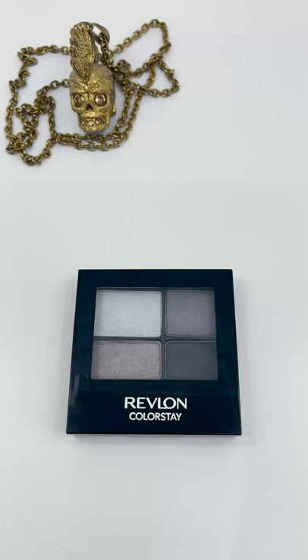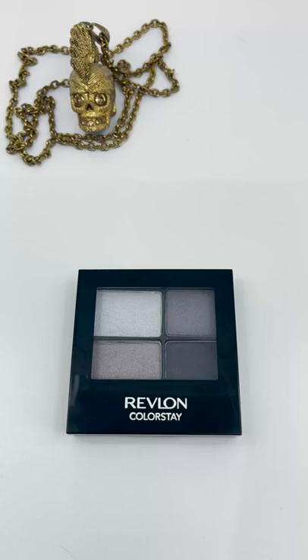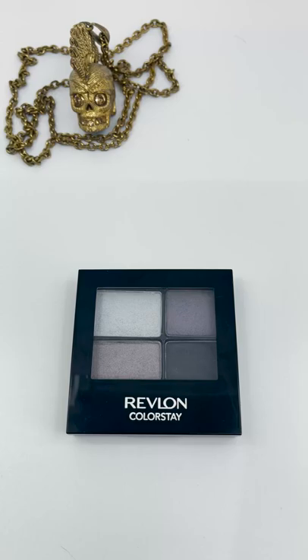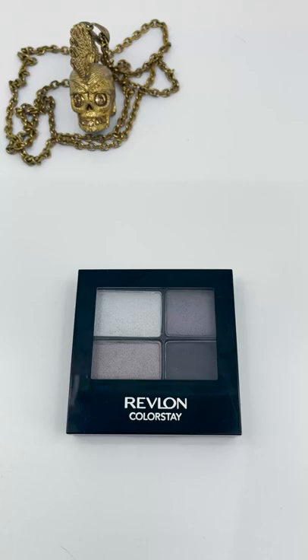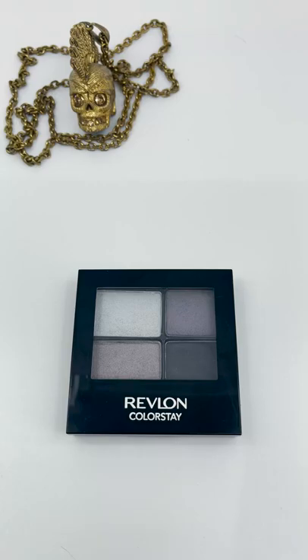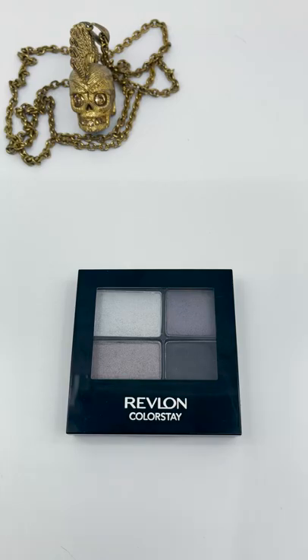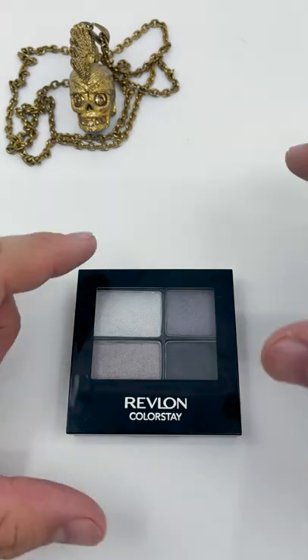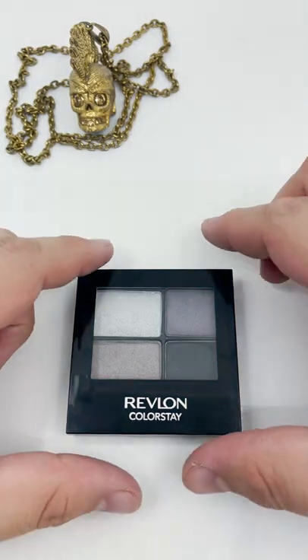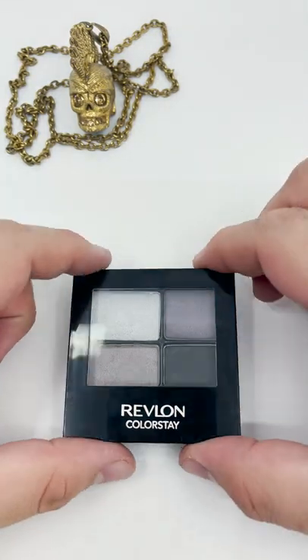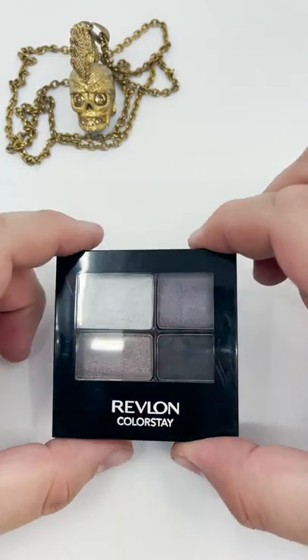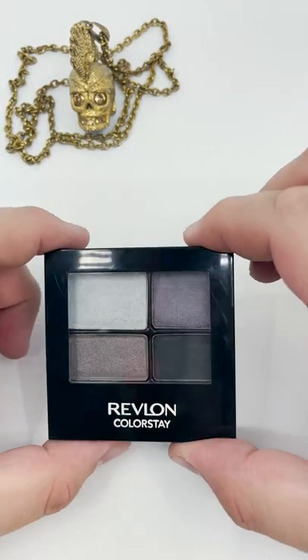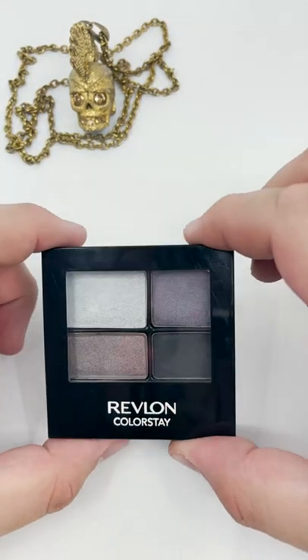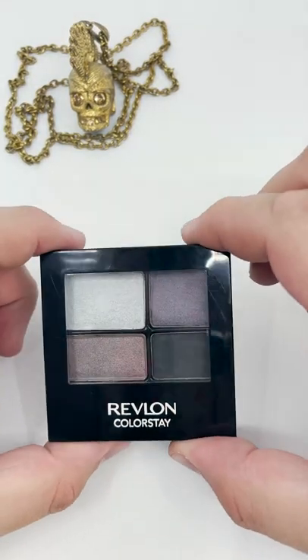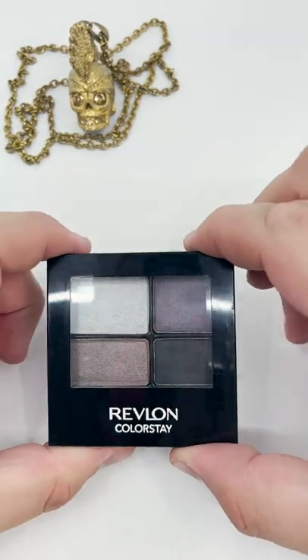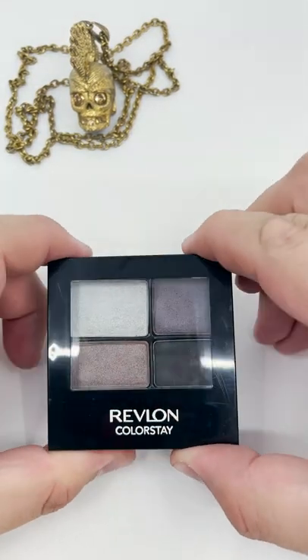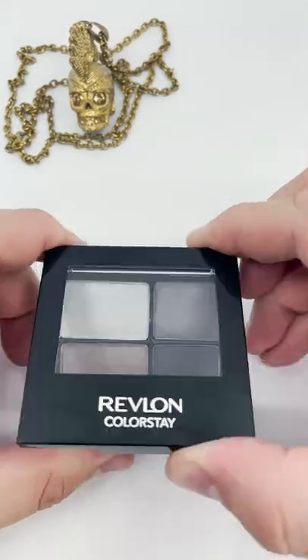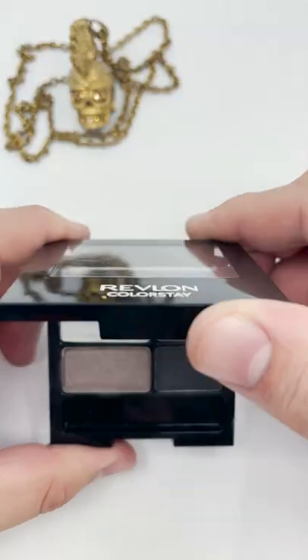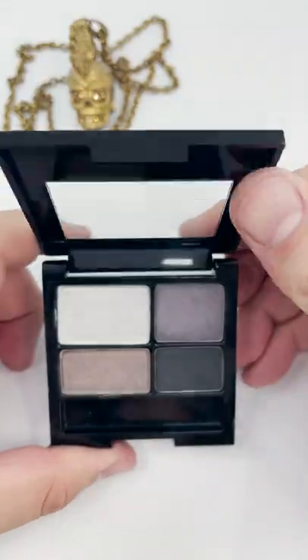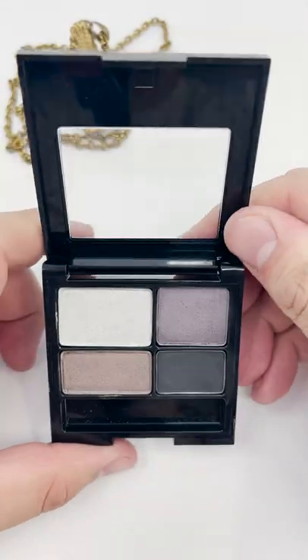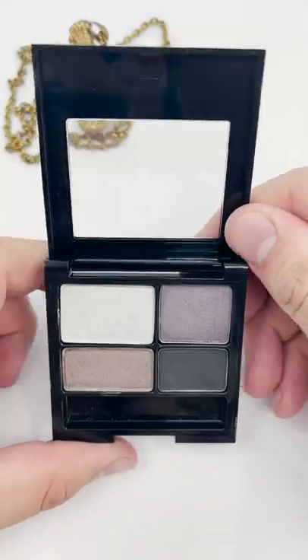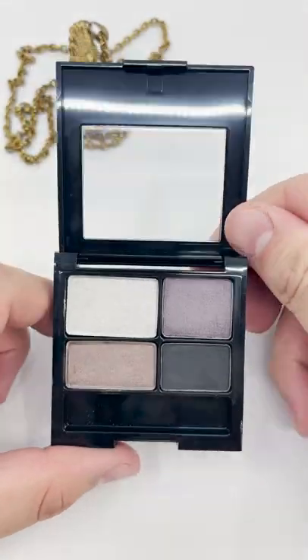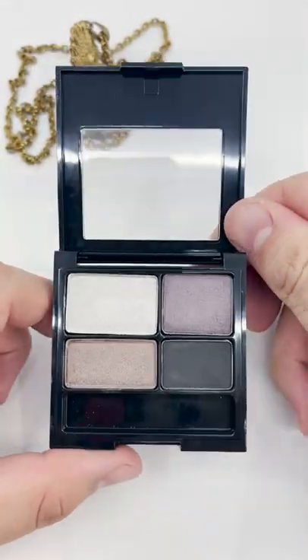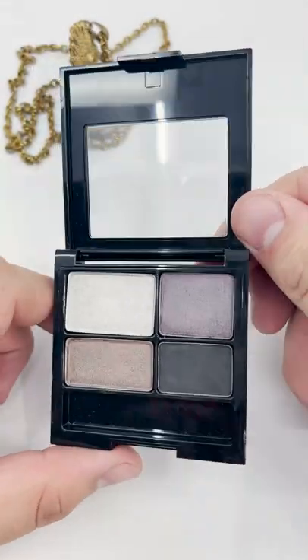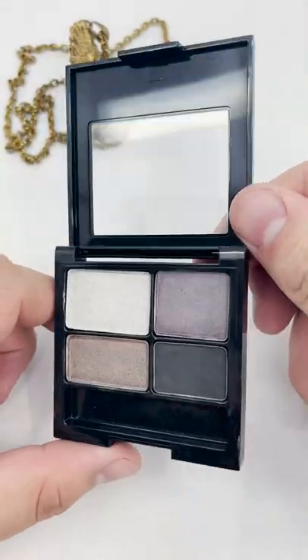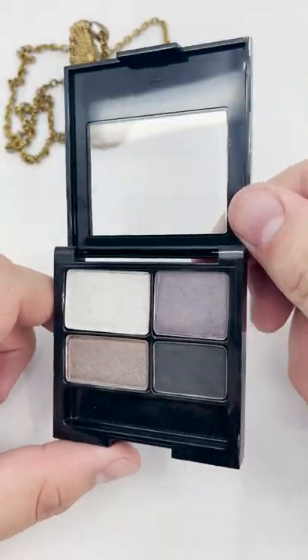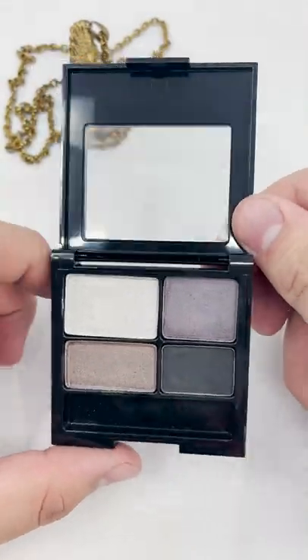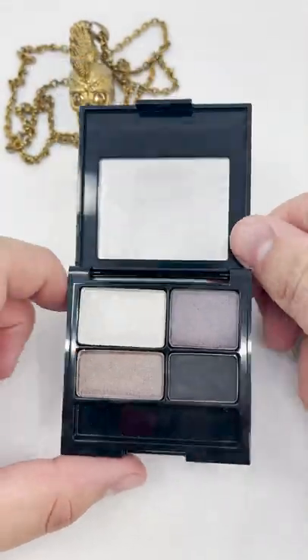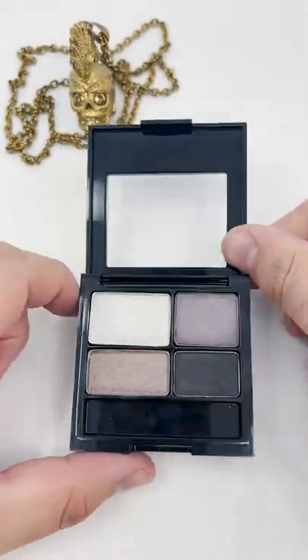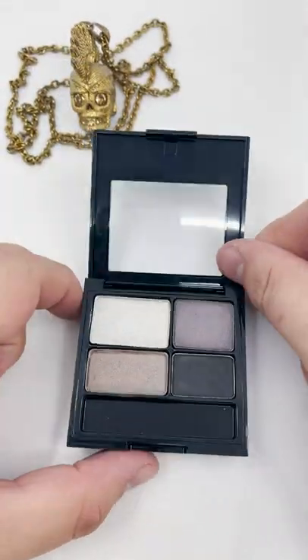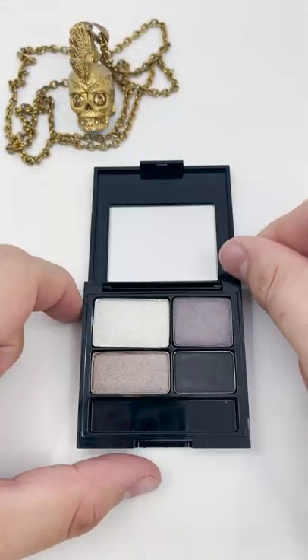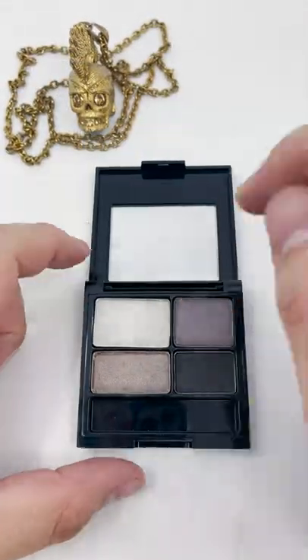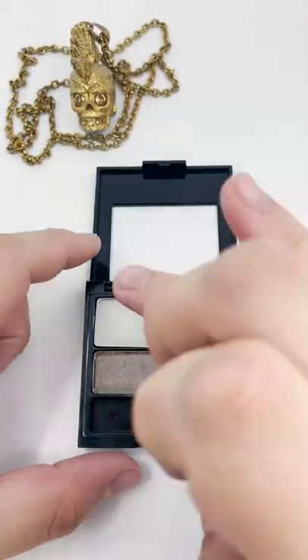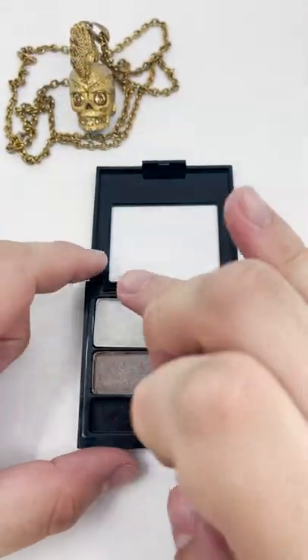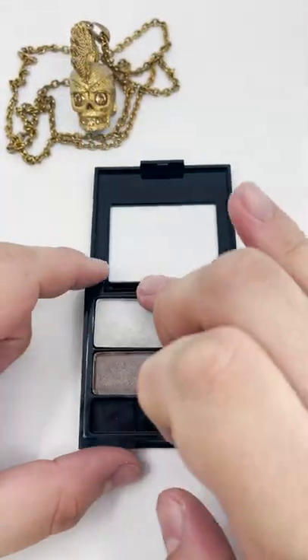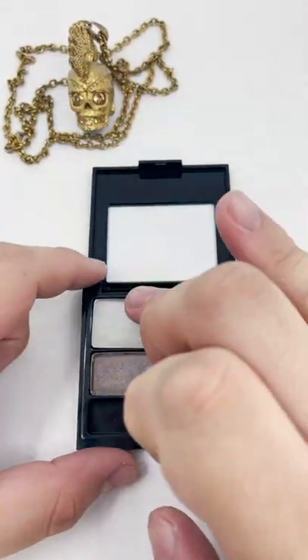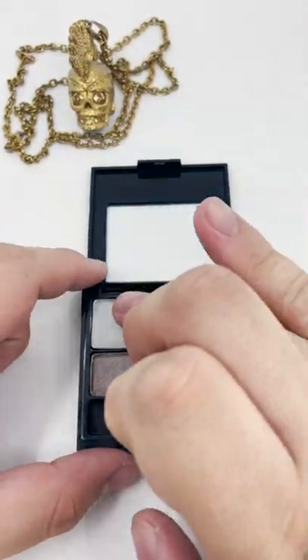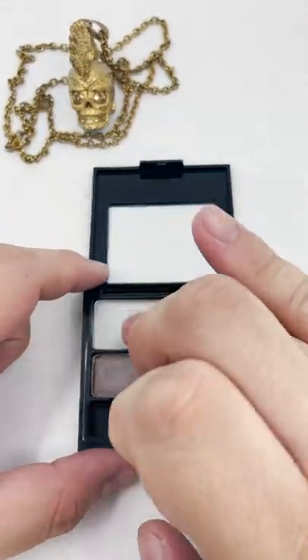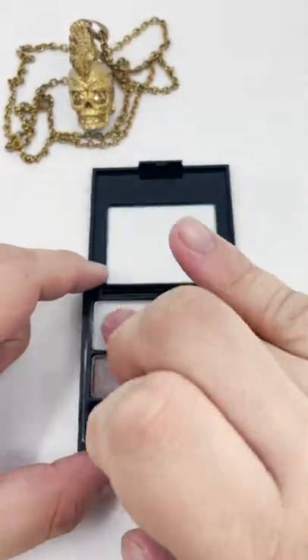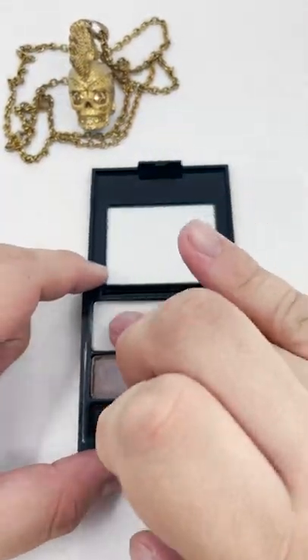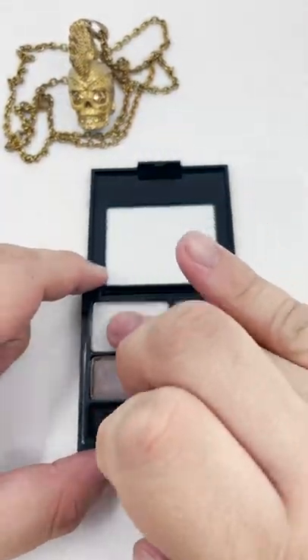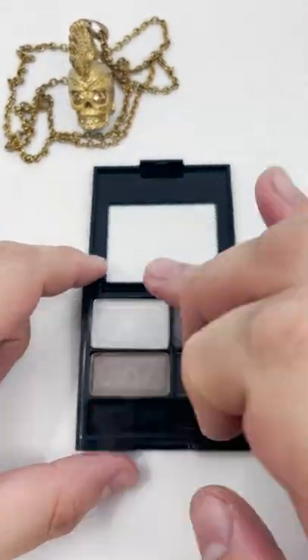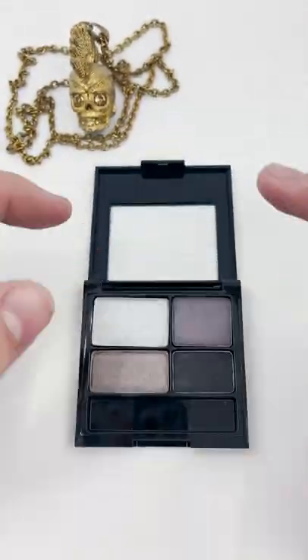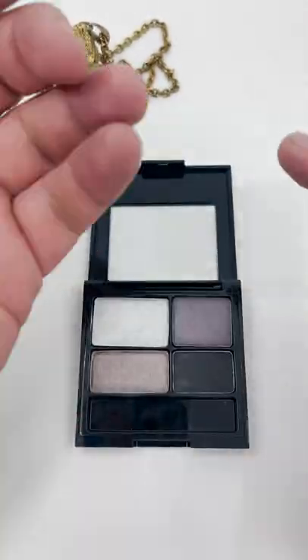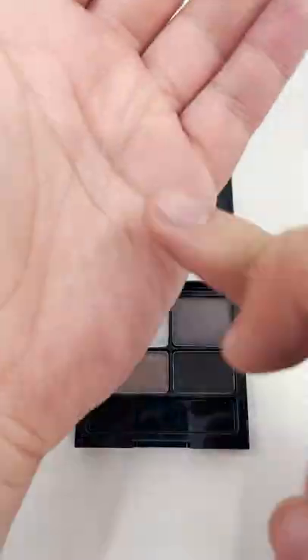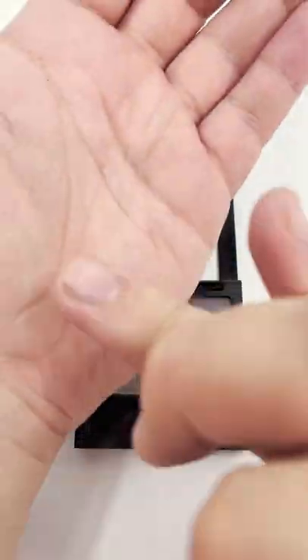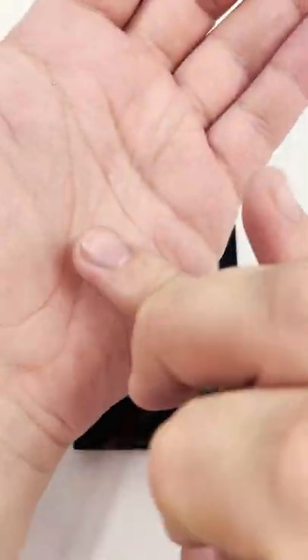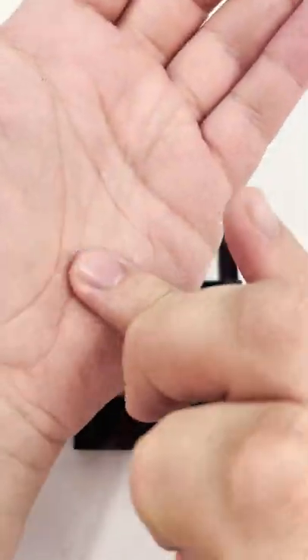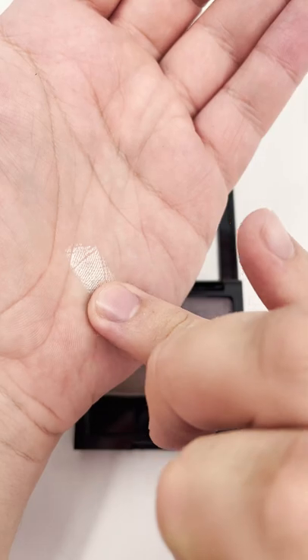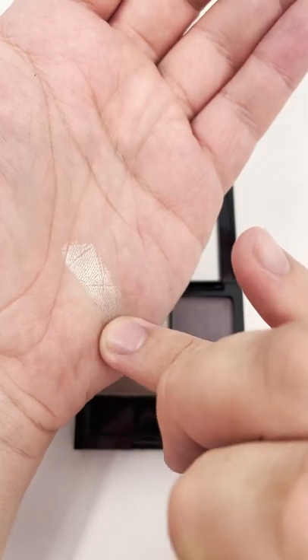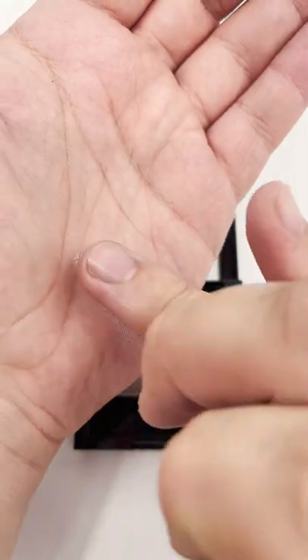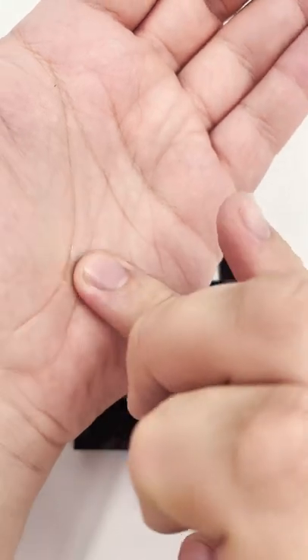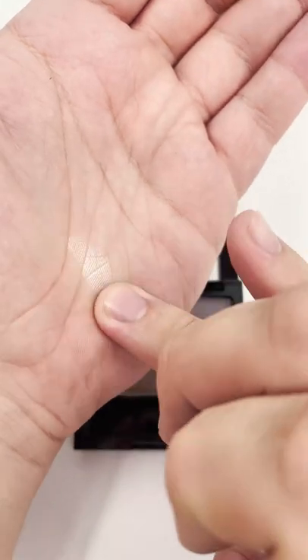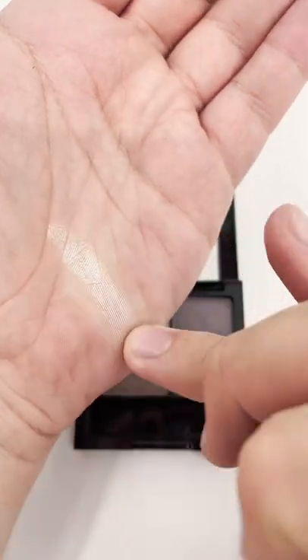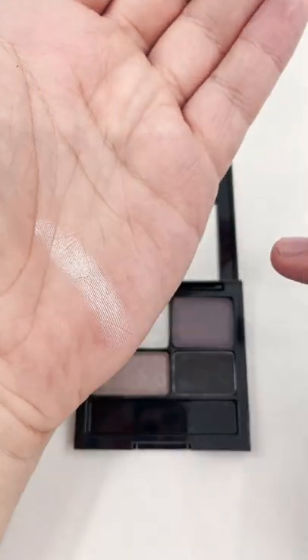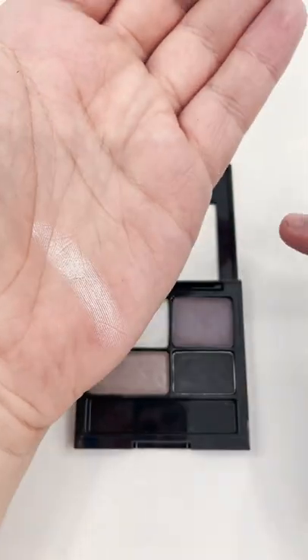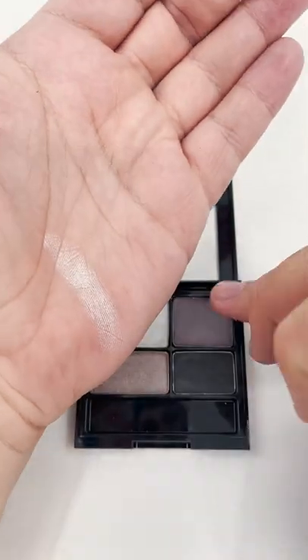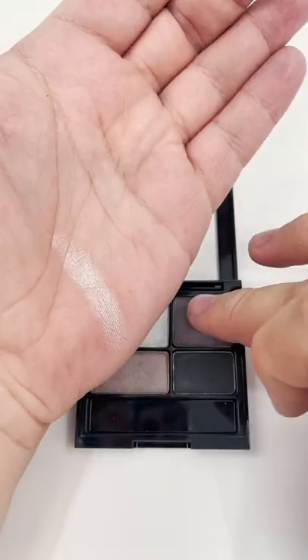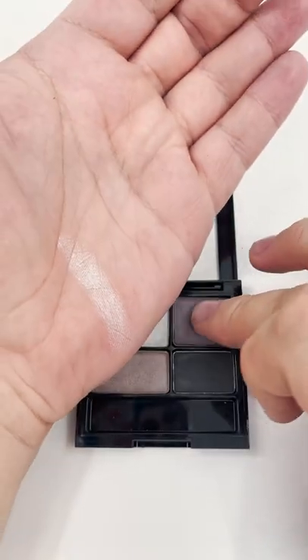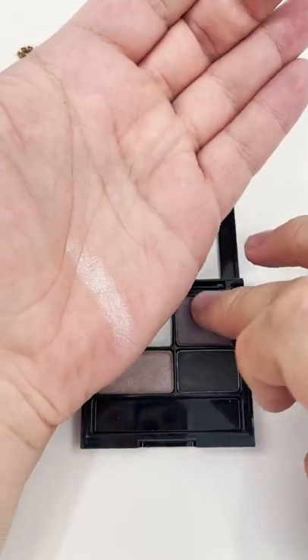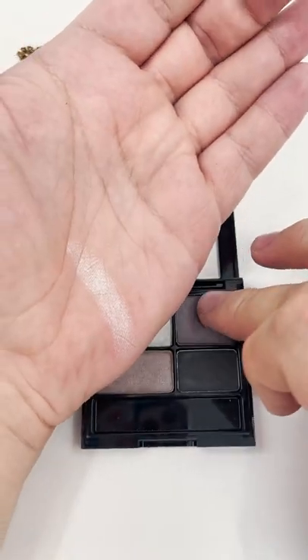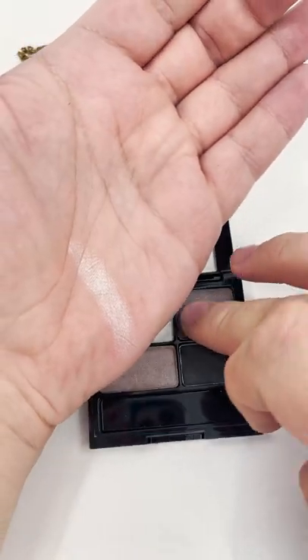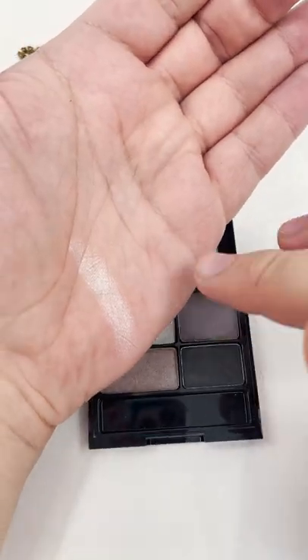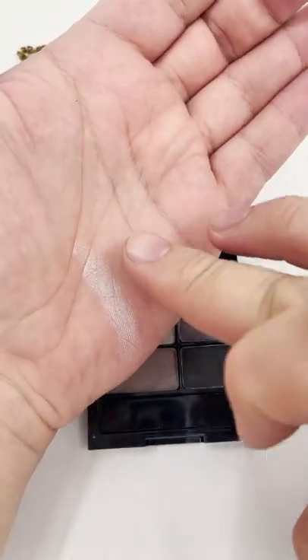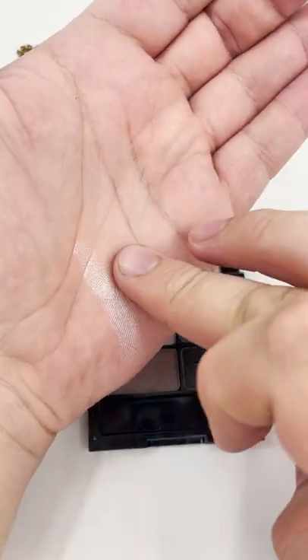Revlon Quad Eyeshadow in Siren is their sultry, smoky palette. It comes with a rounded sponge applicator that I lost because I don't like using those applicators.